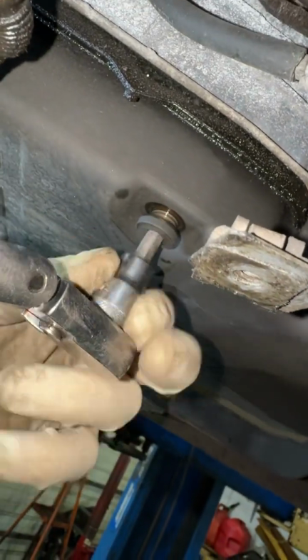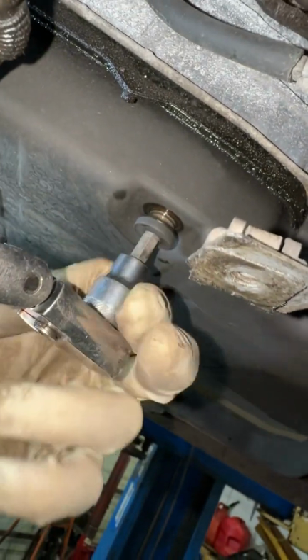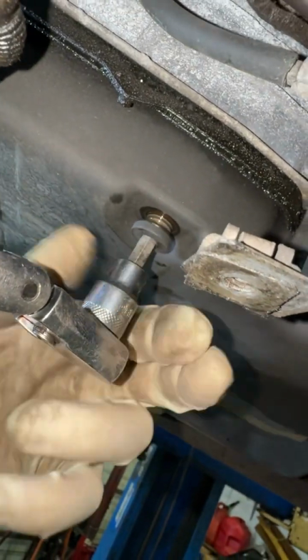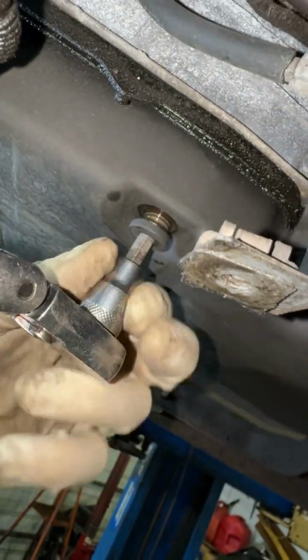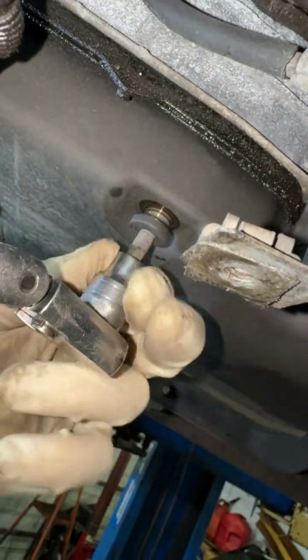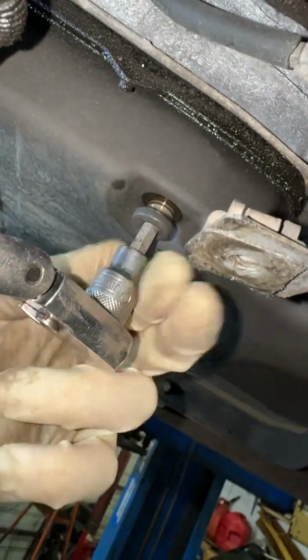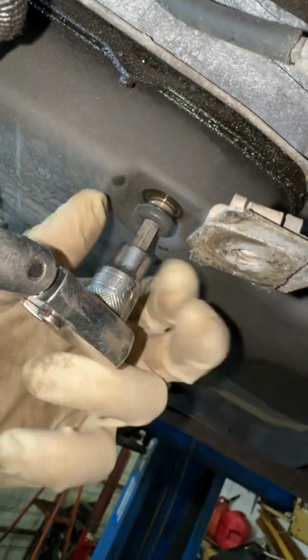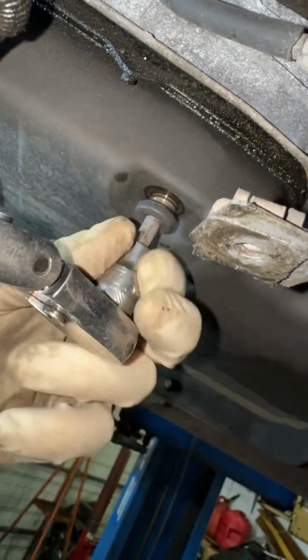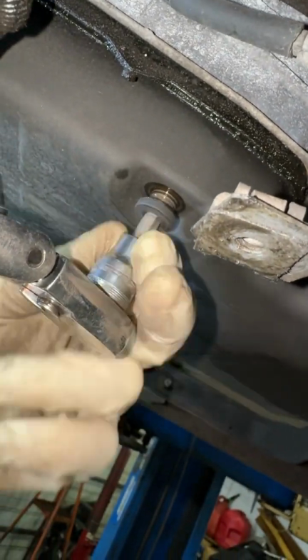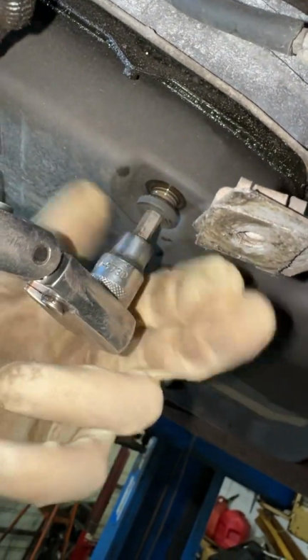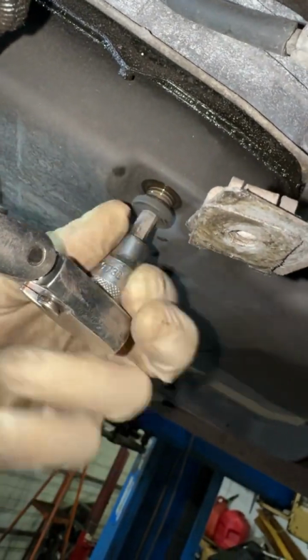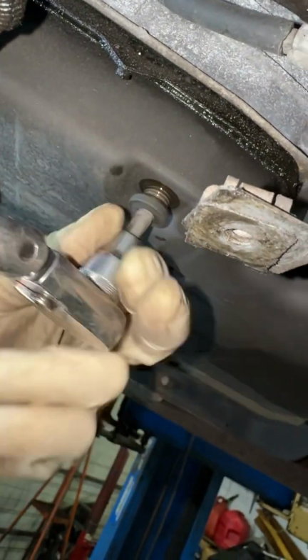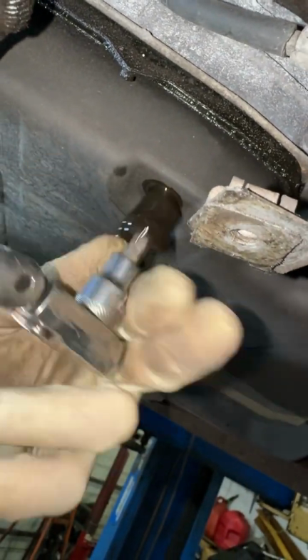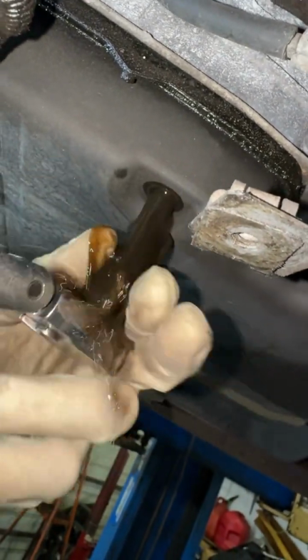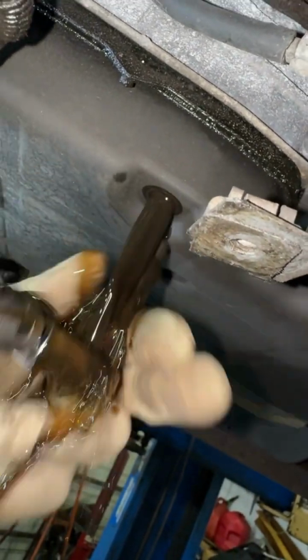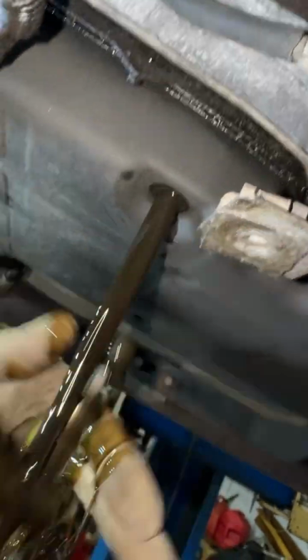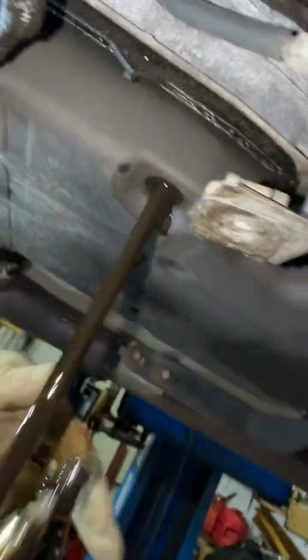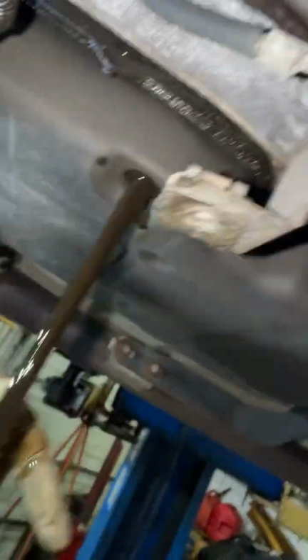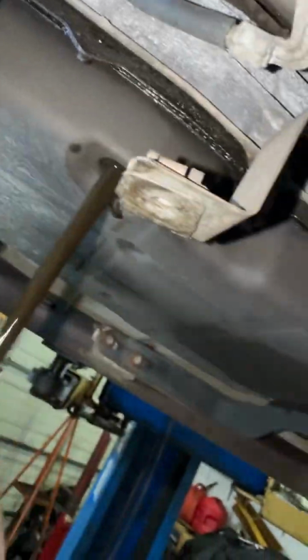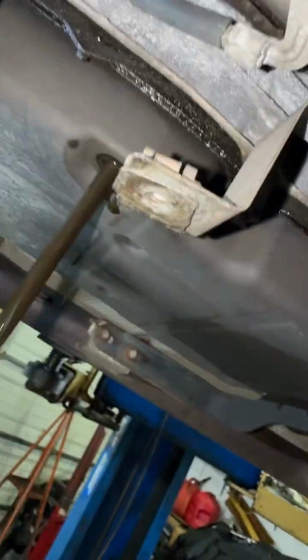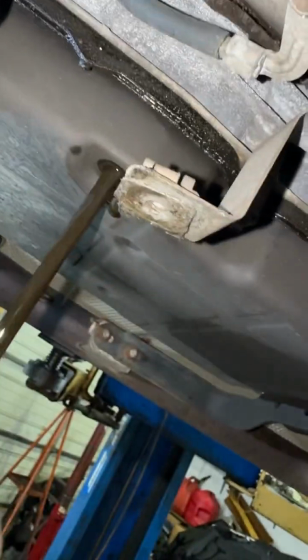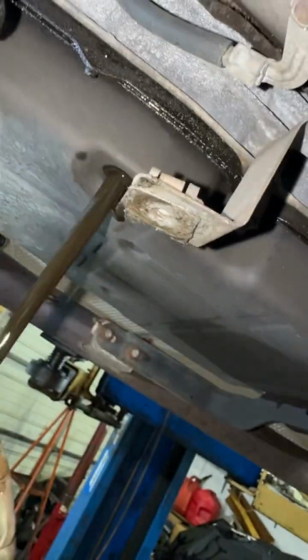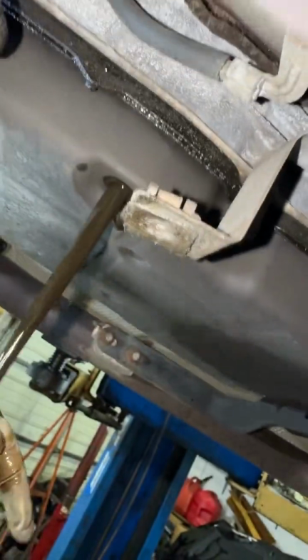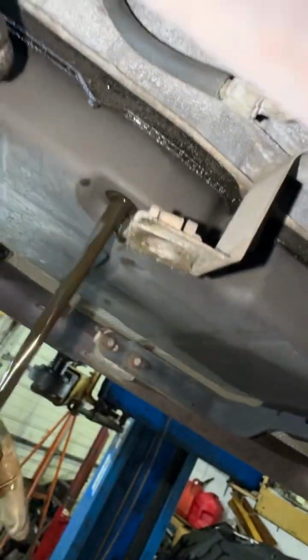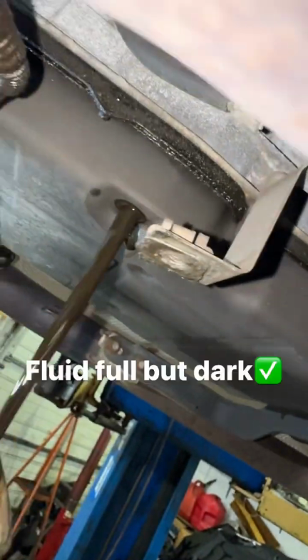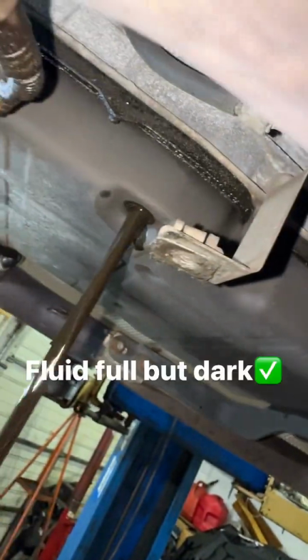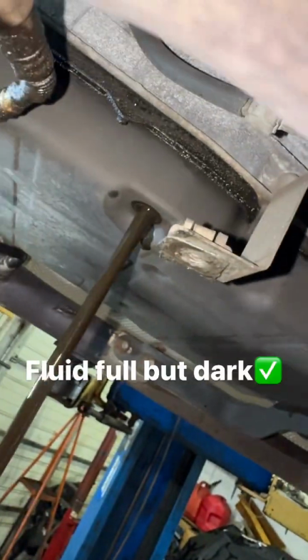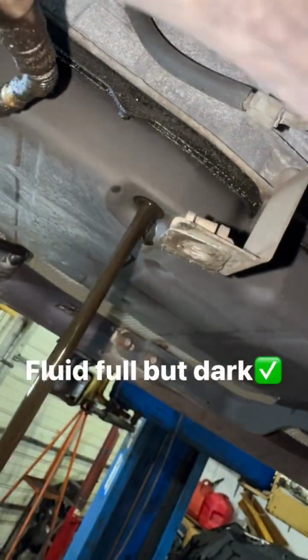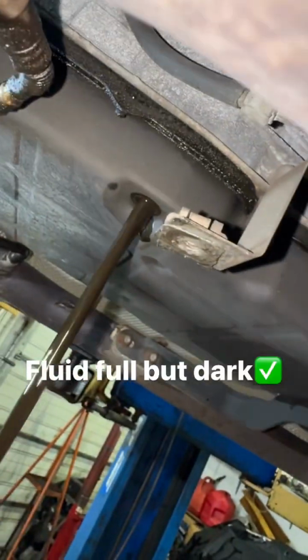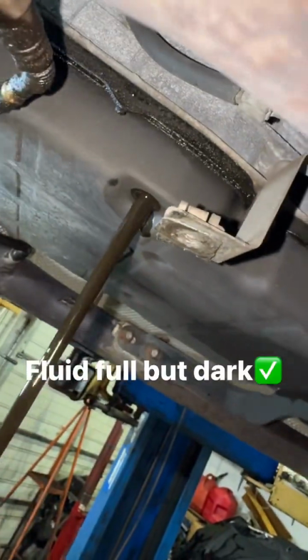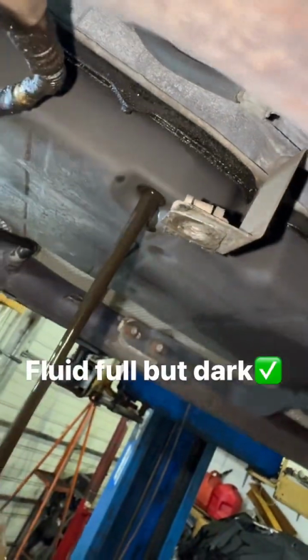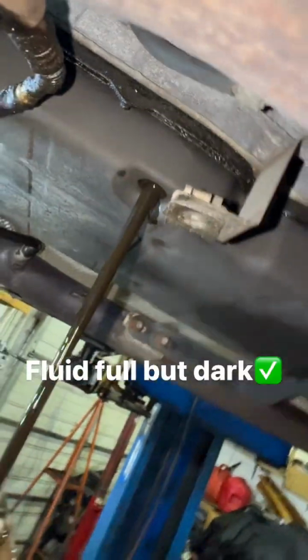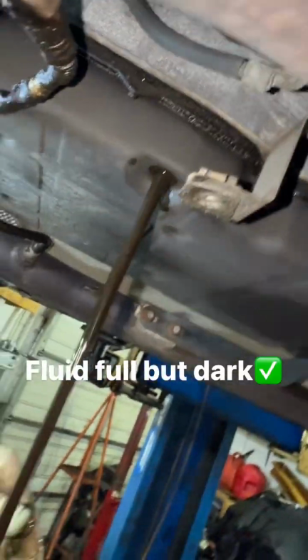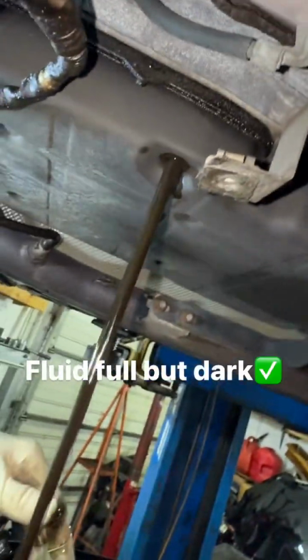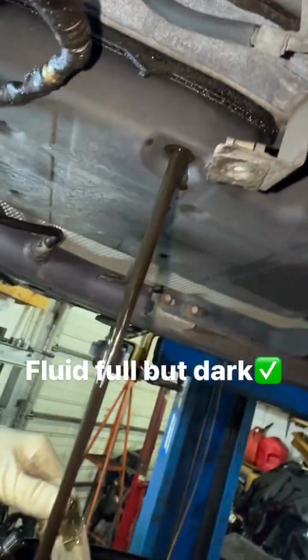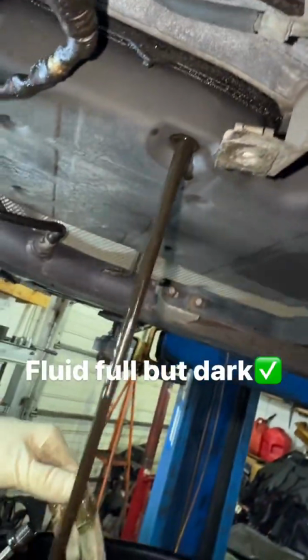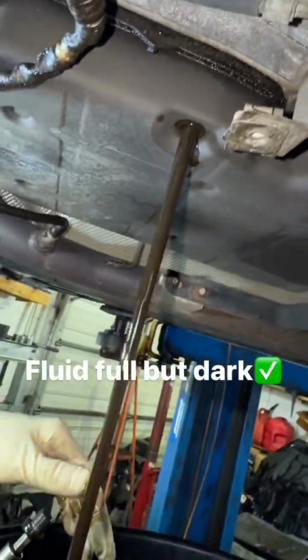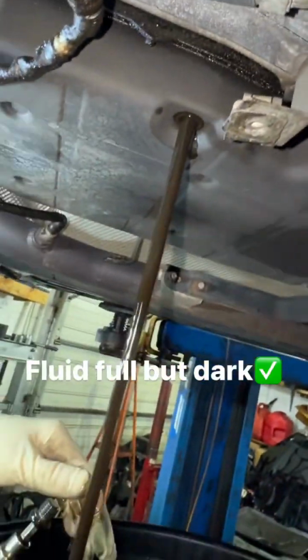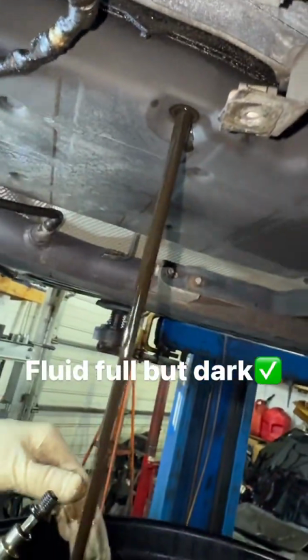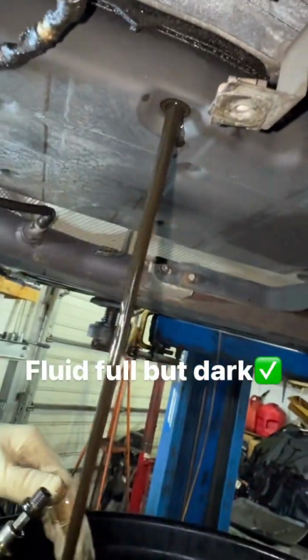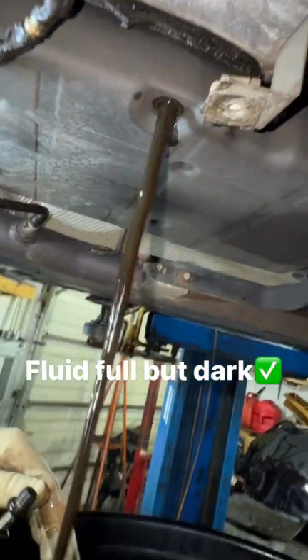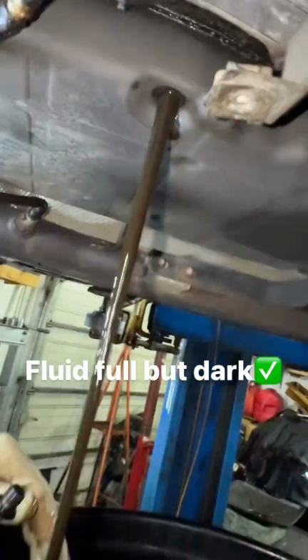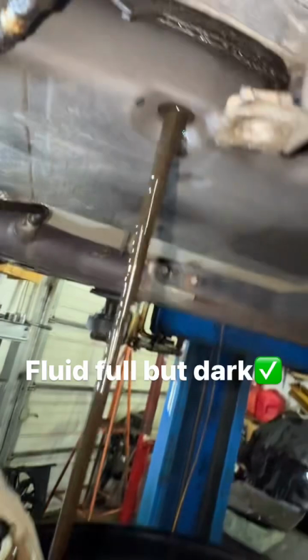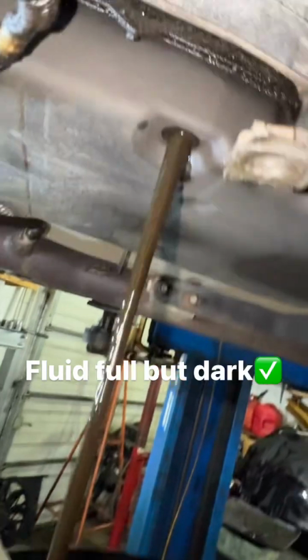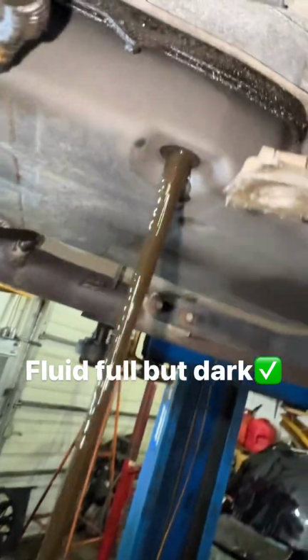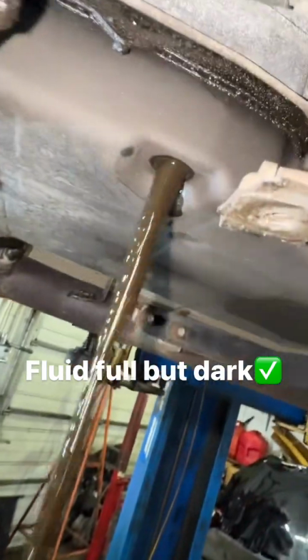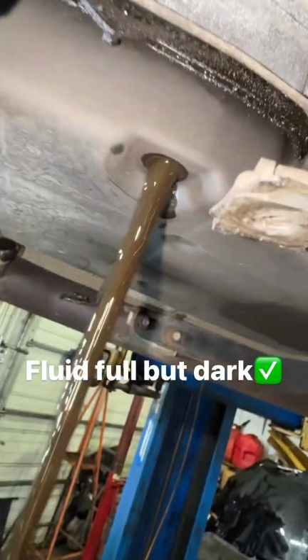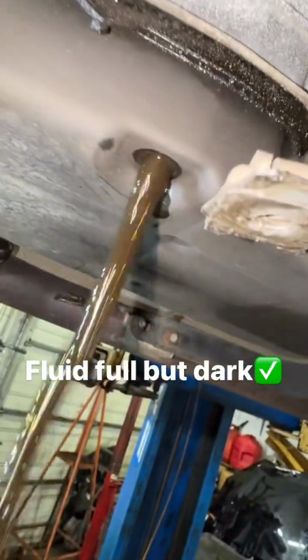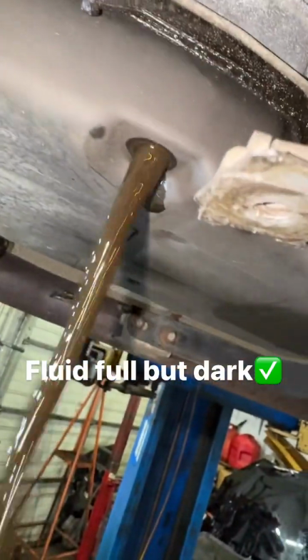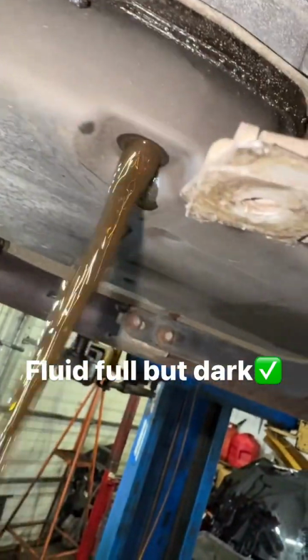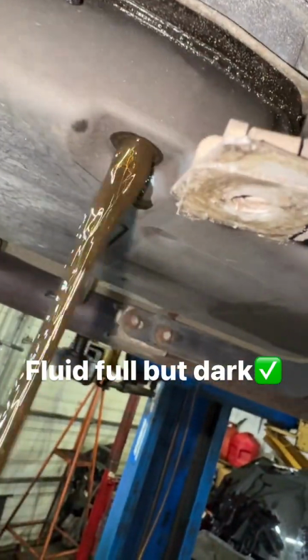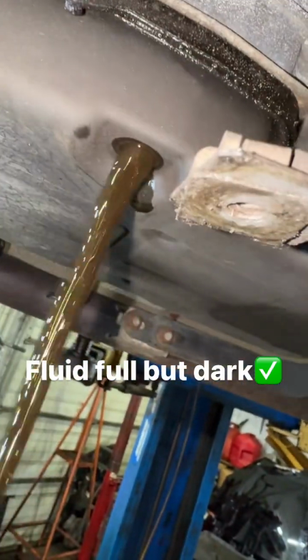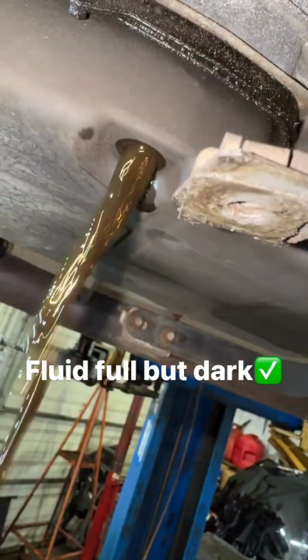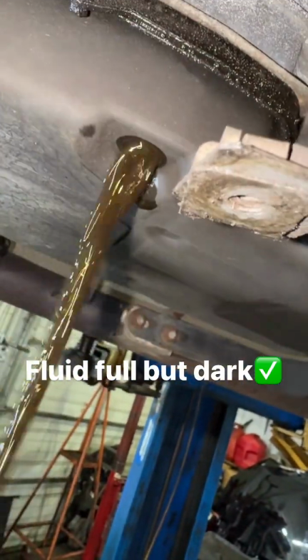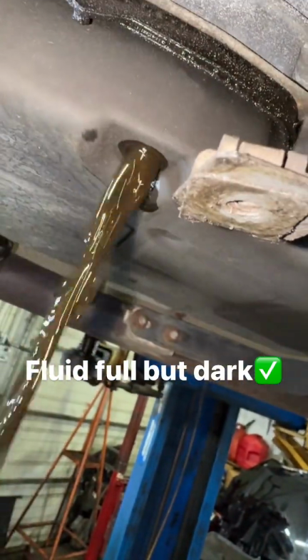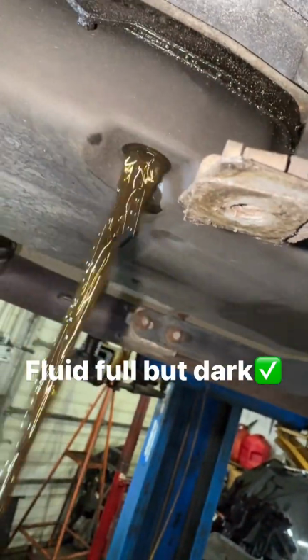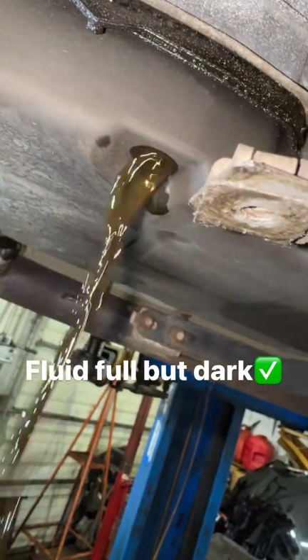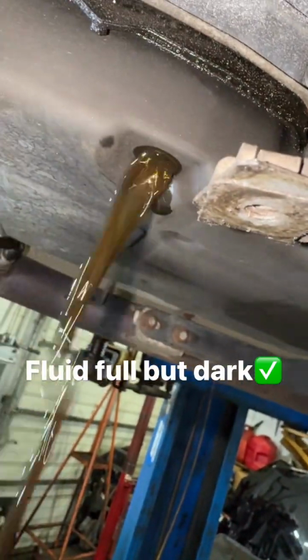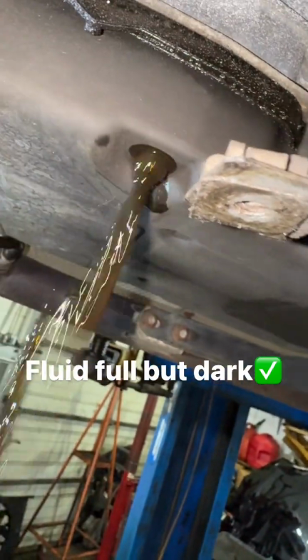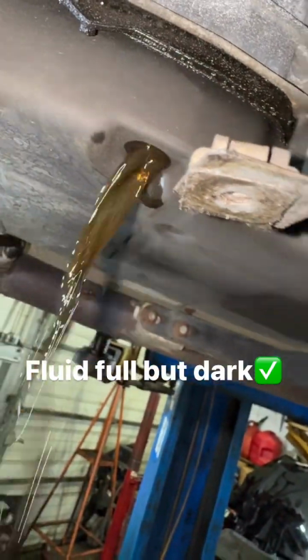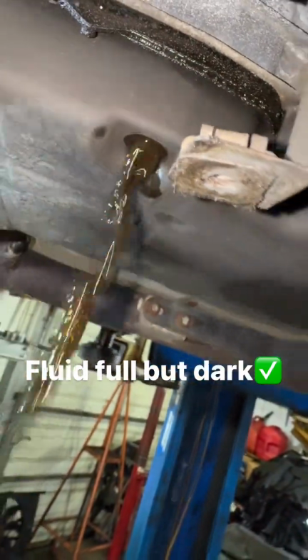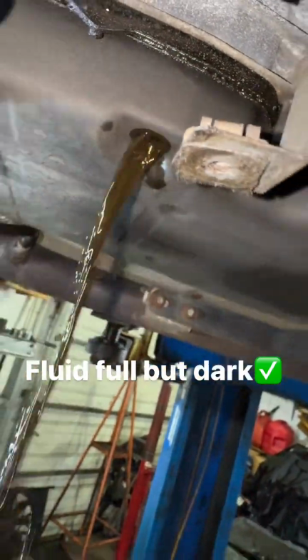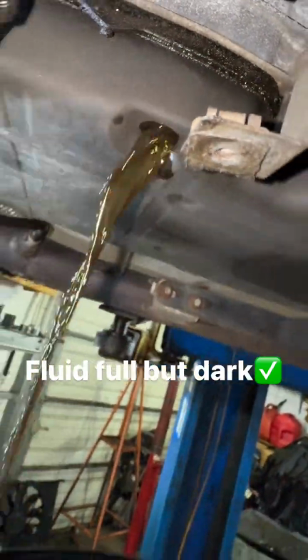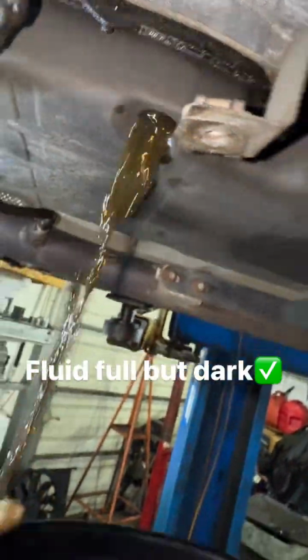We're going to see if fluid level comes out while it's running to see if it's full — and that is full. So we have fluid; the fluid is dark.